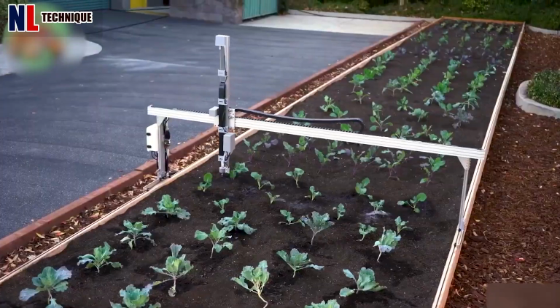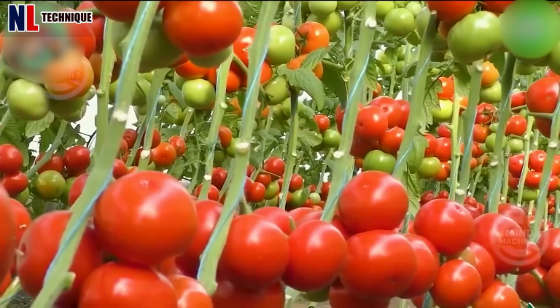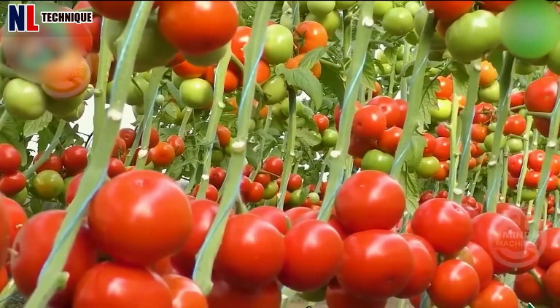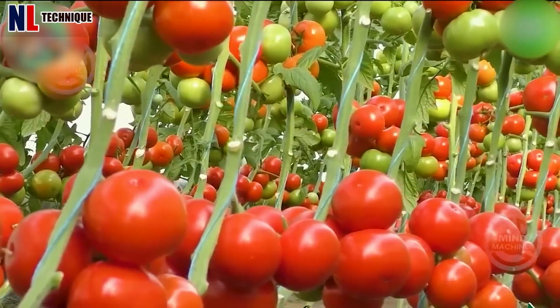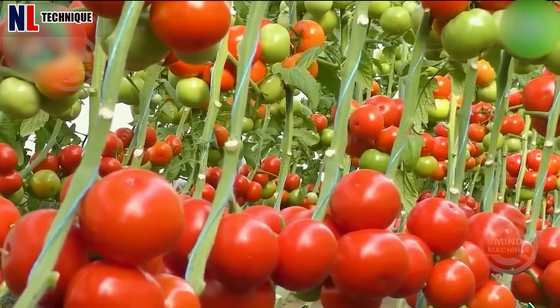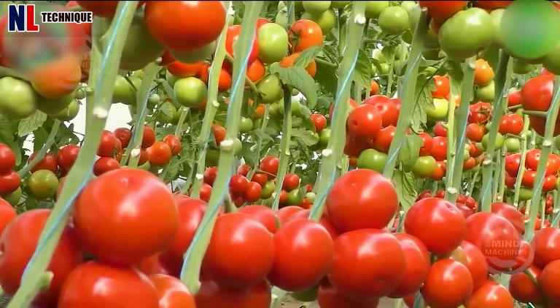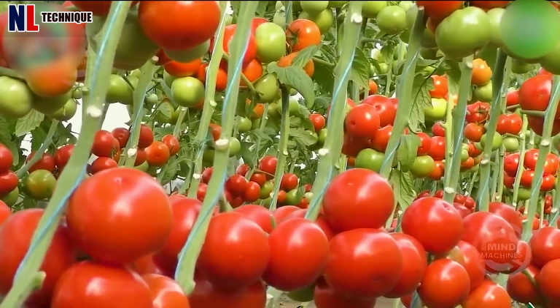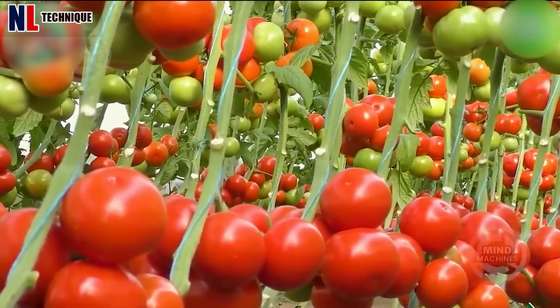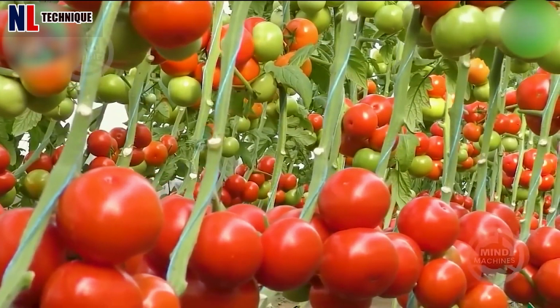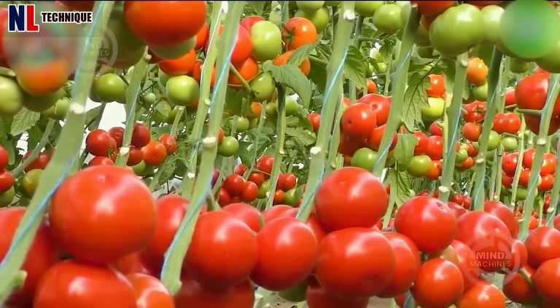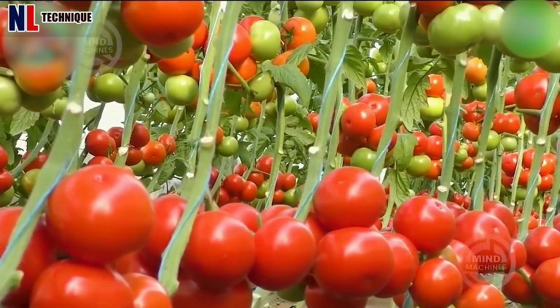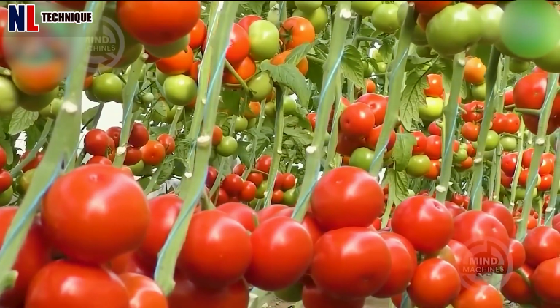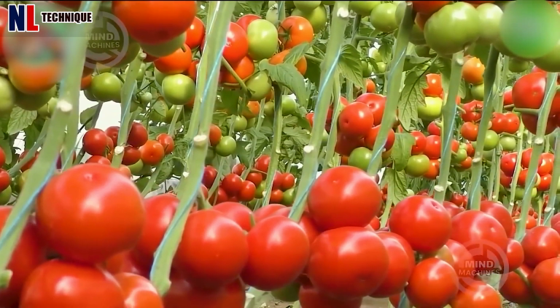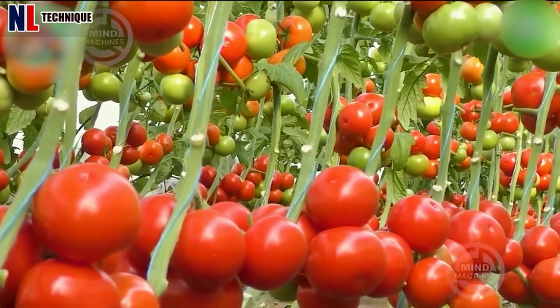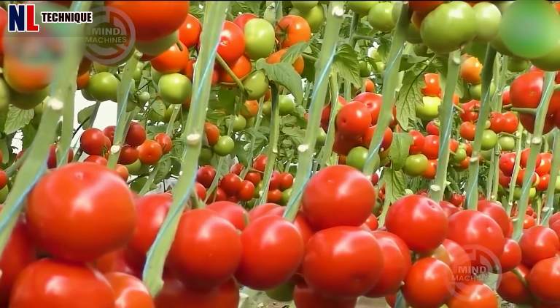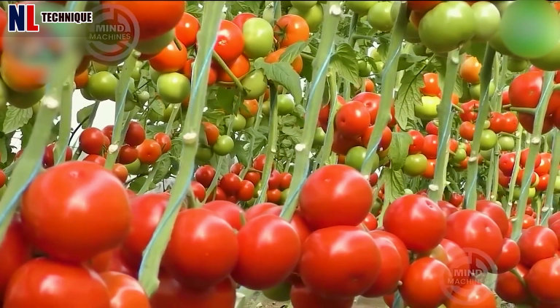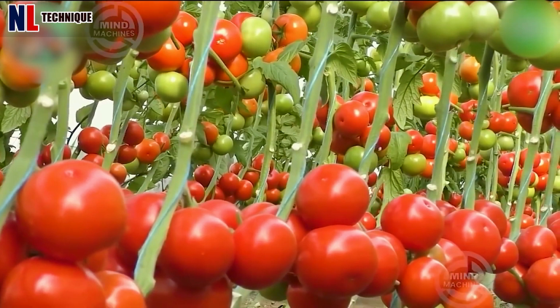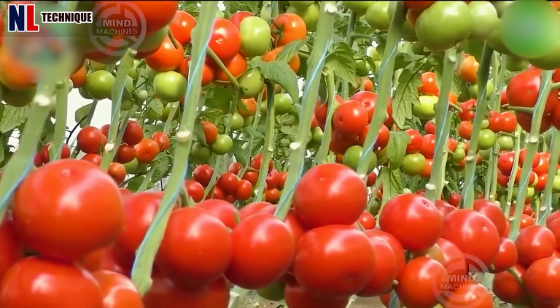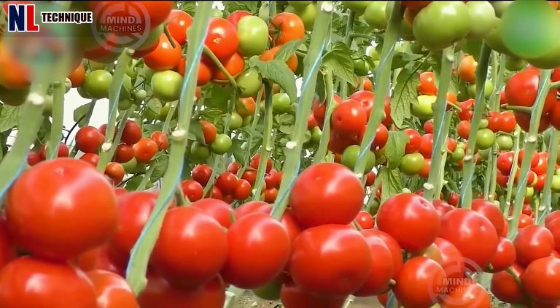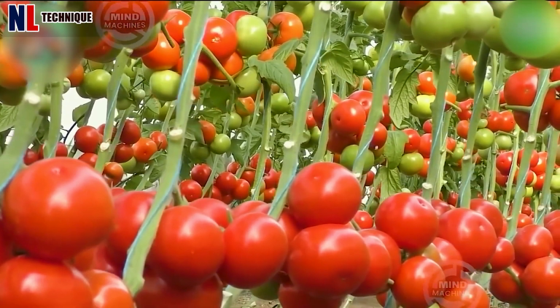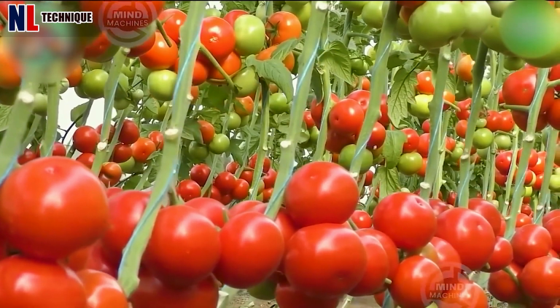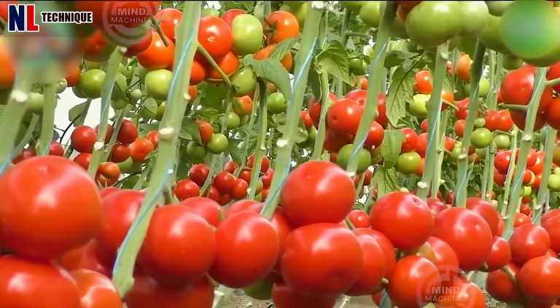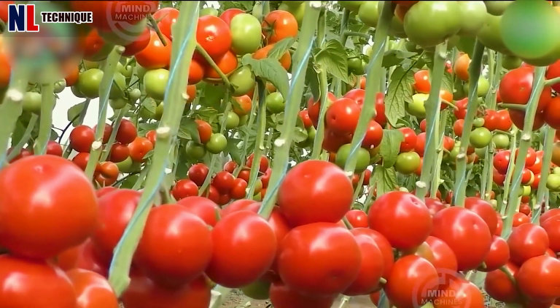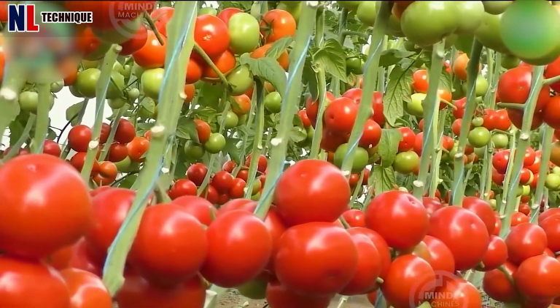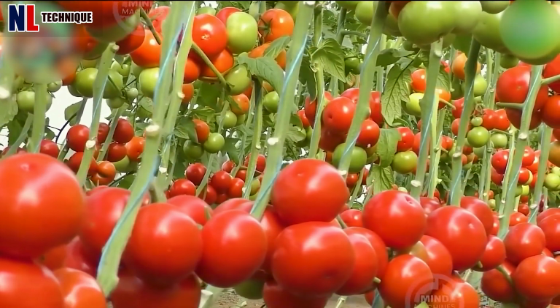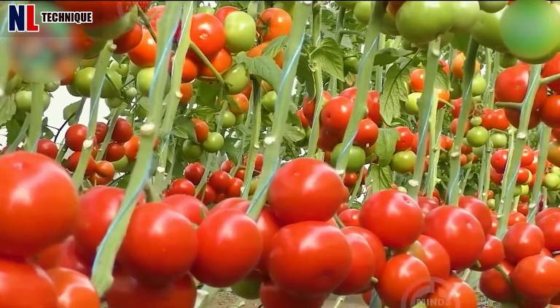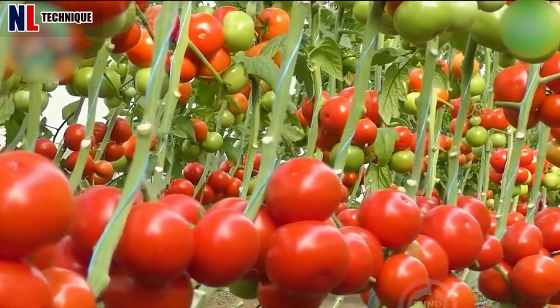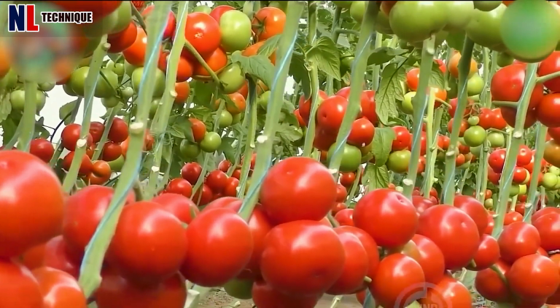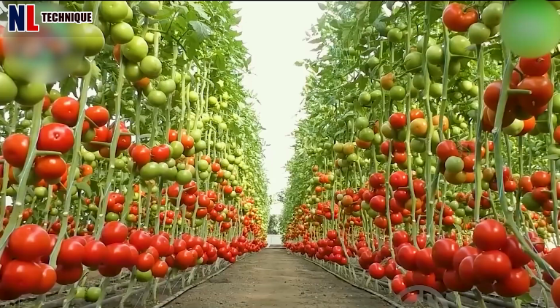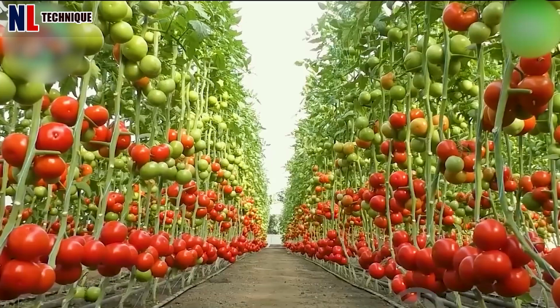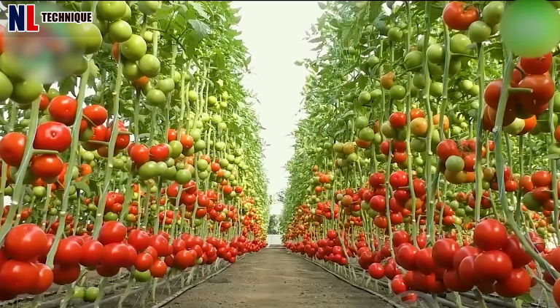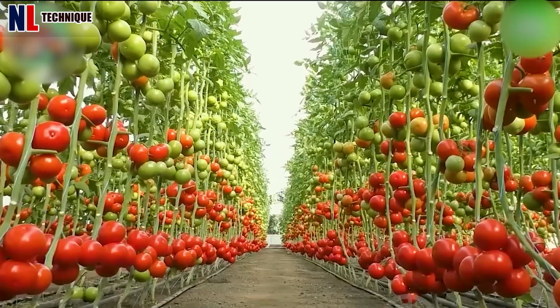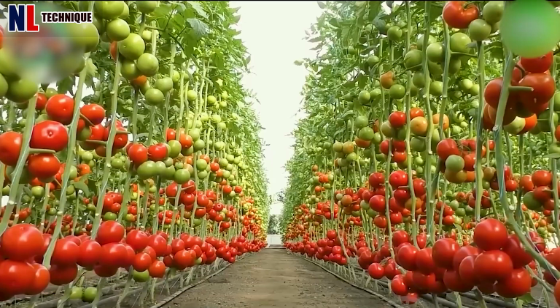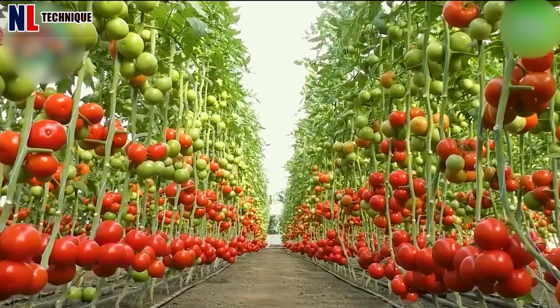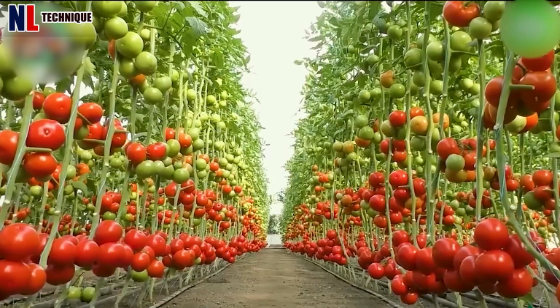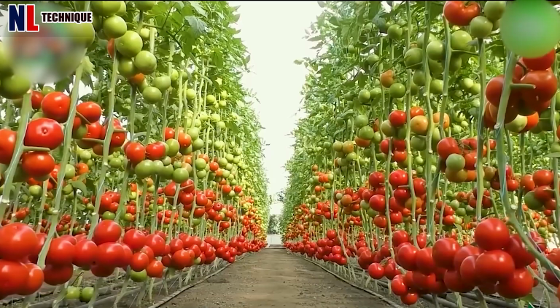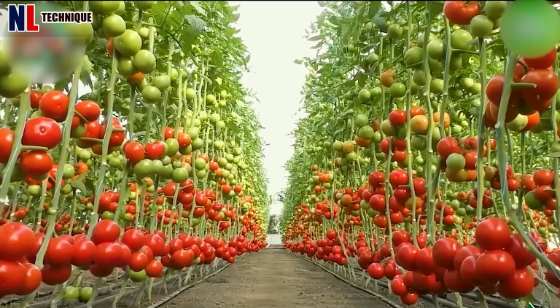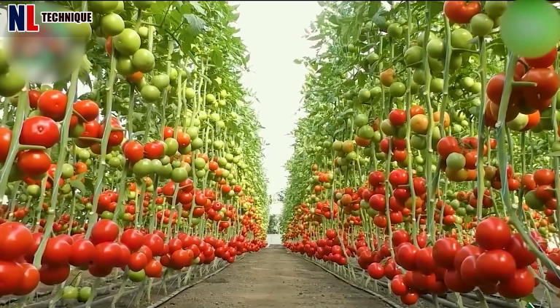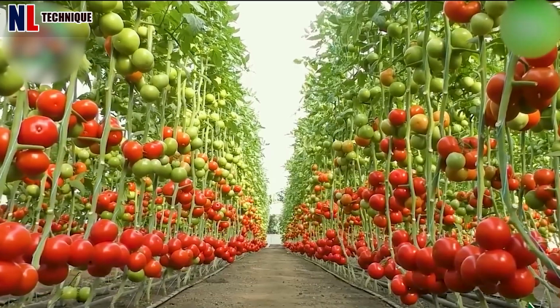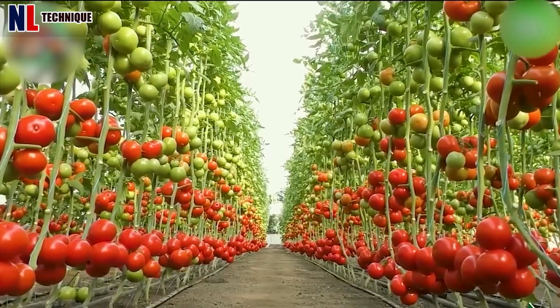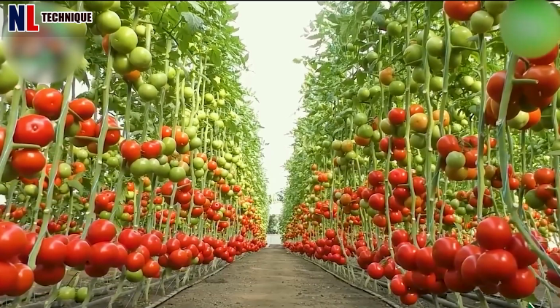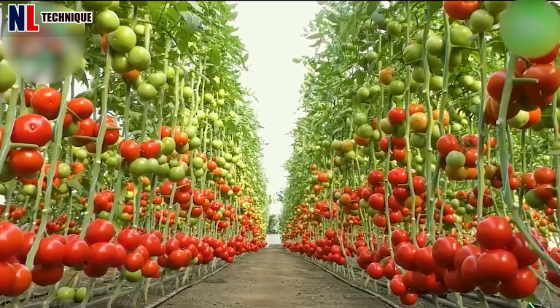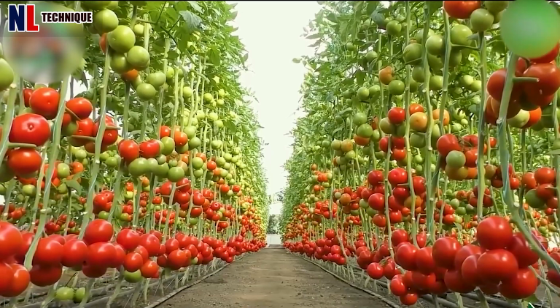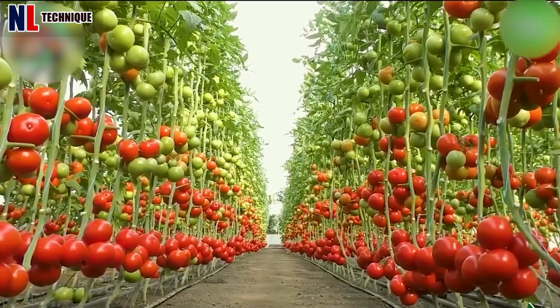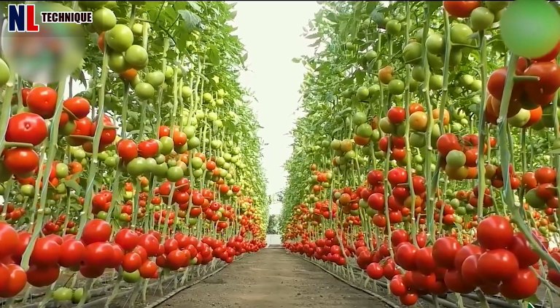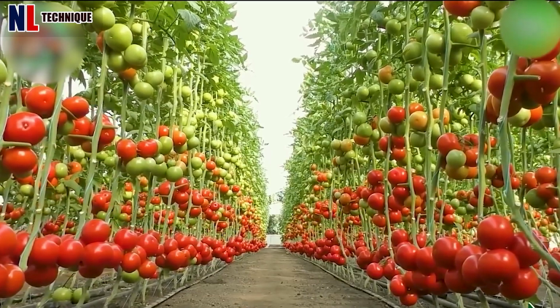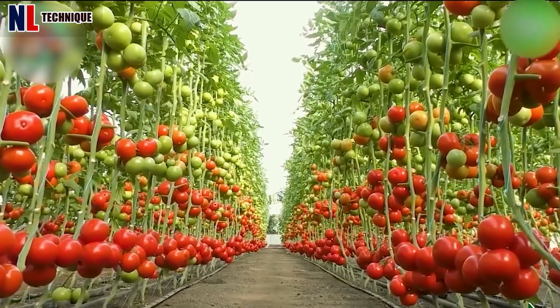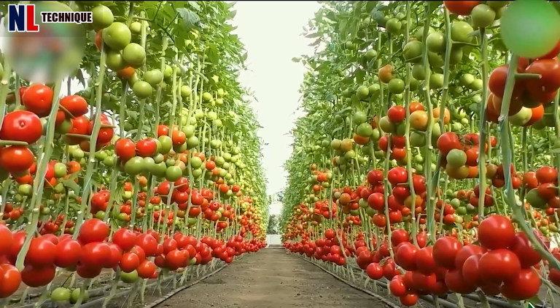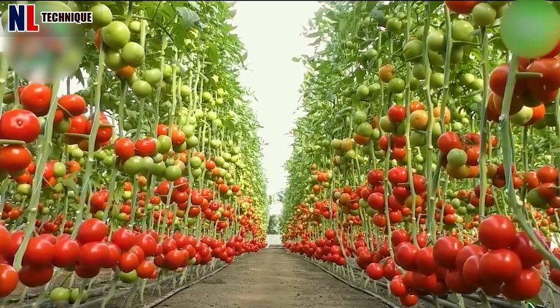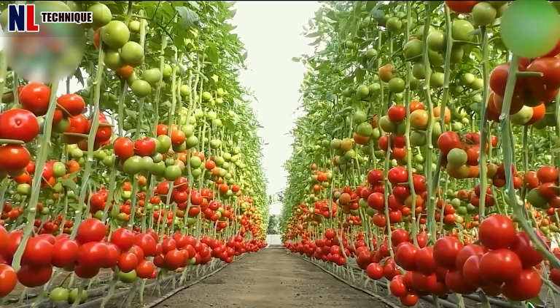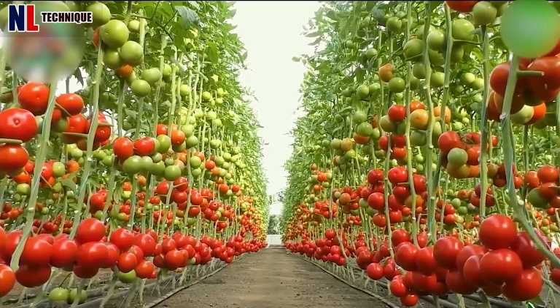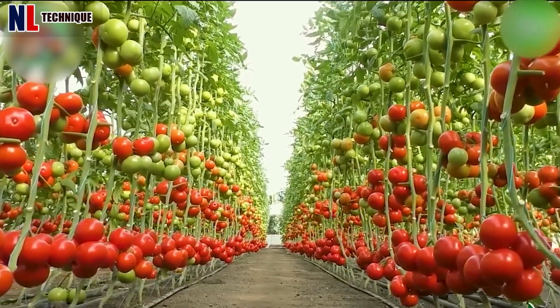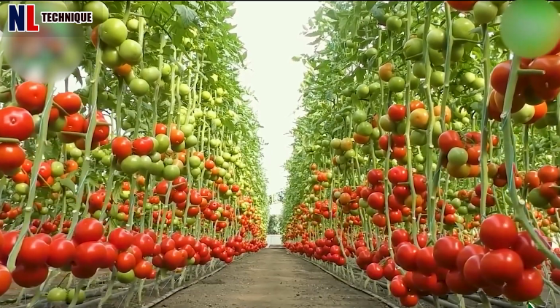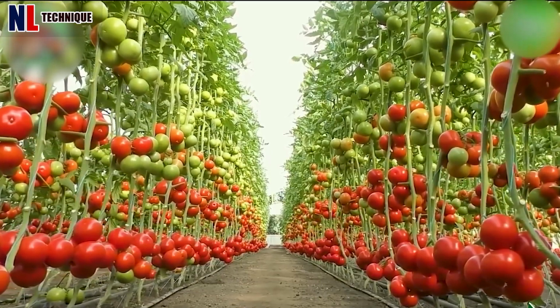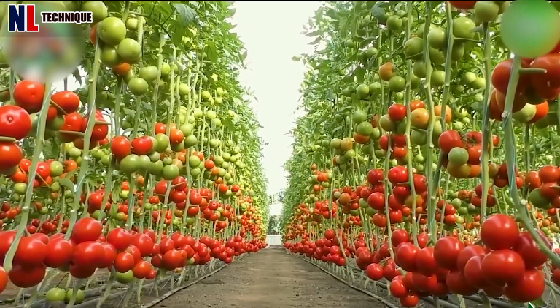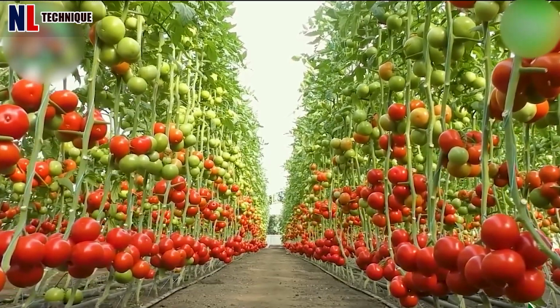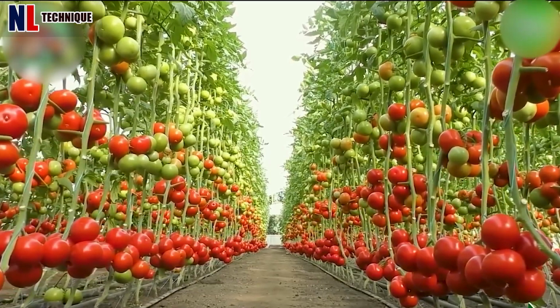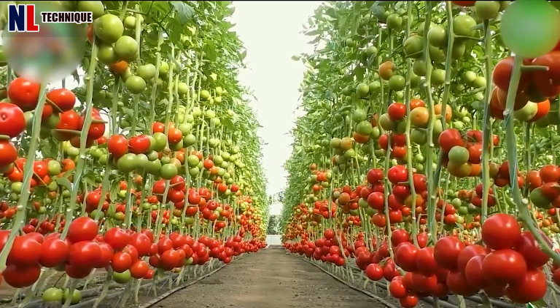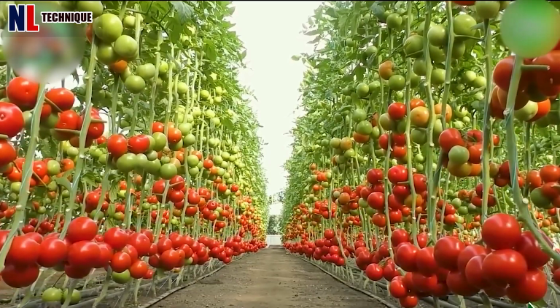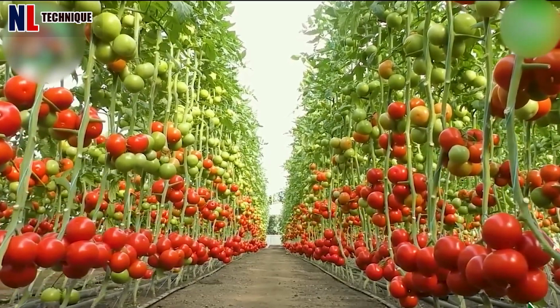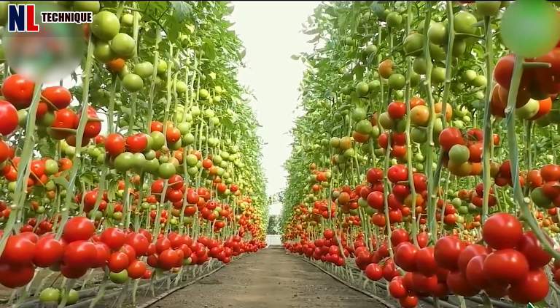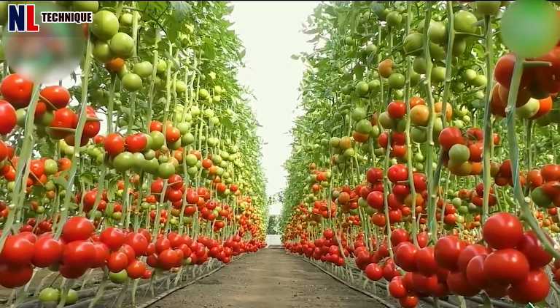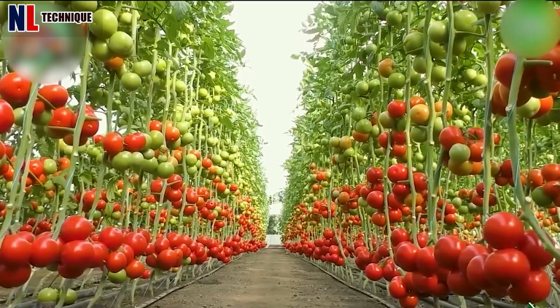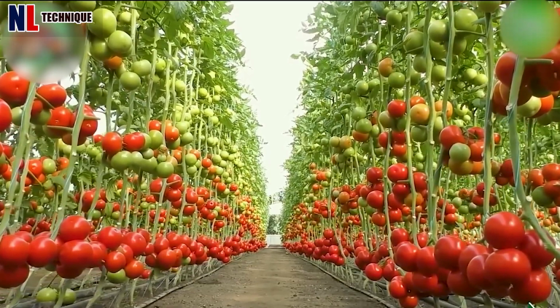The garden of ripe red tomatoes is ready to be enjoyed immediately. Tell the robot to harvest them.